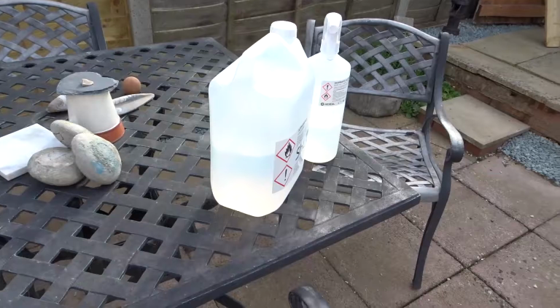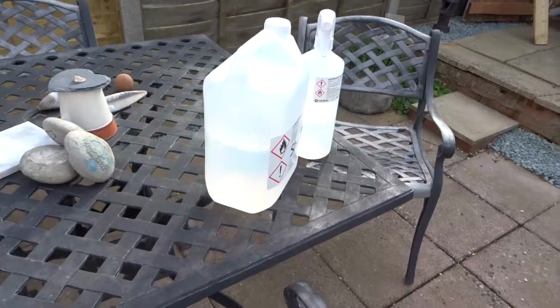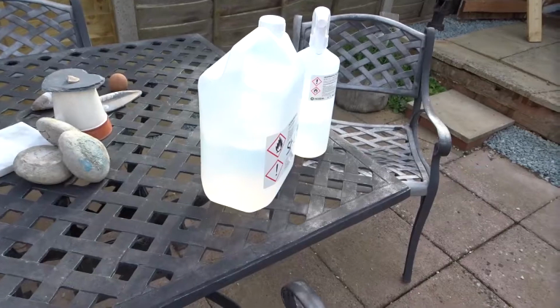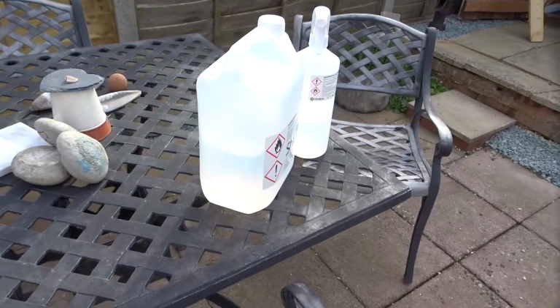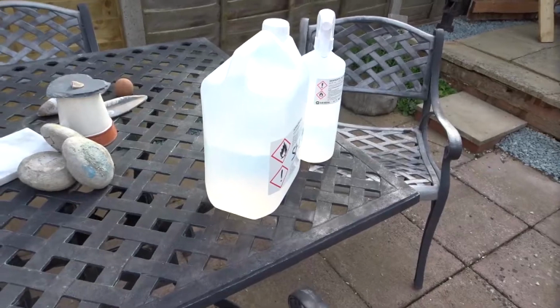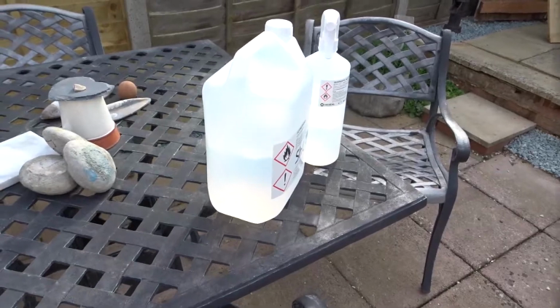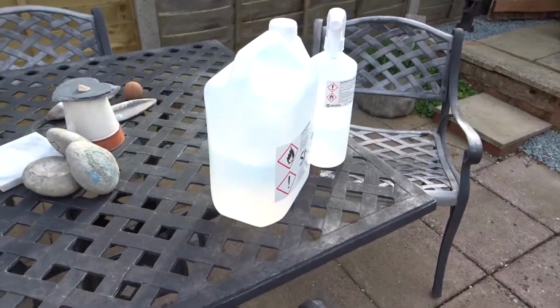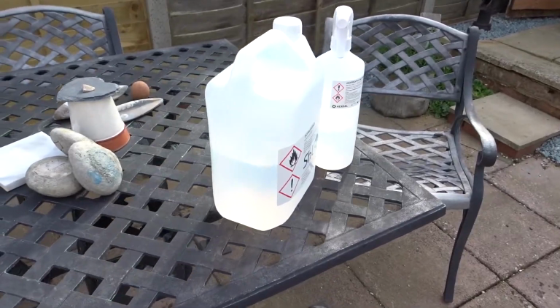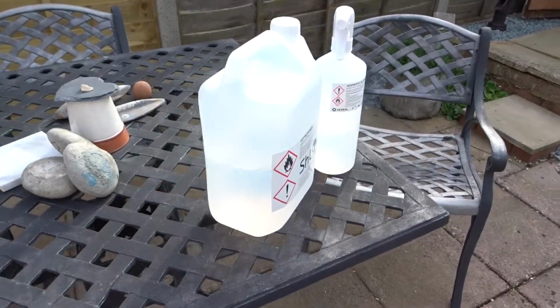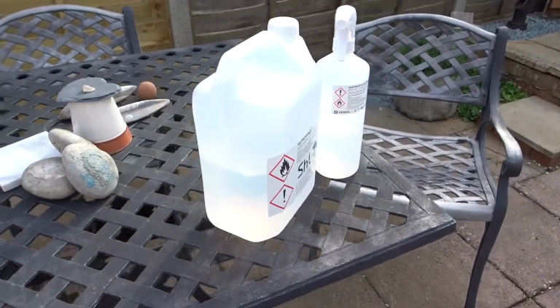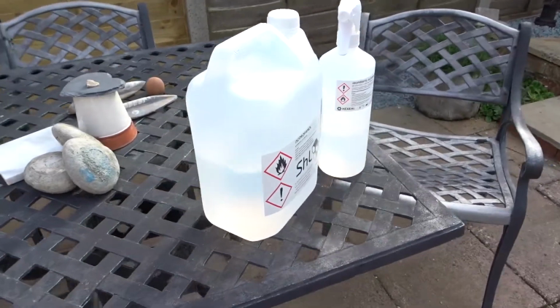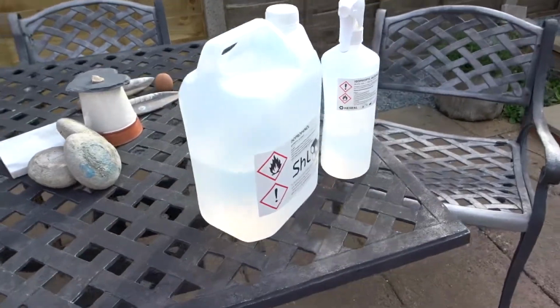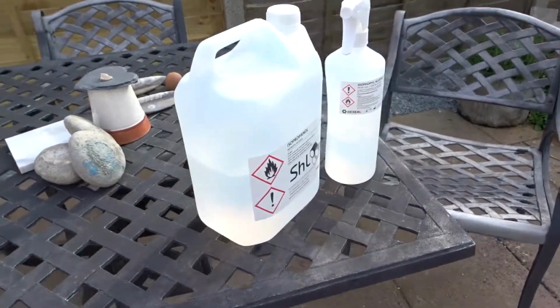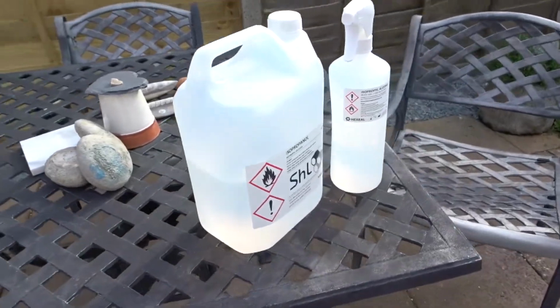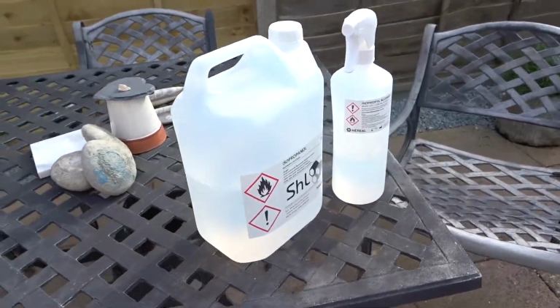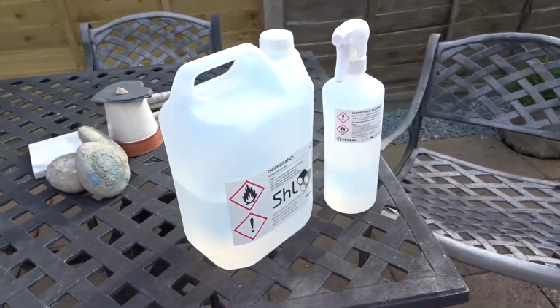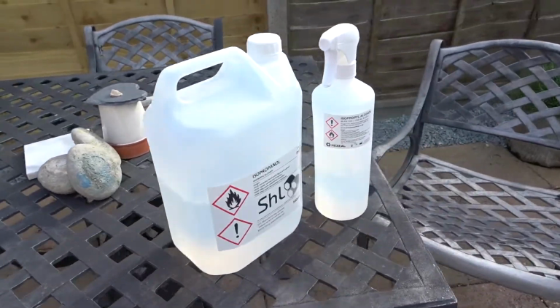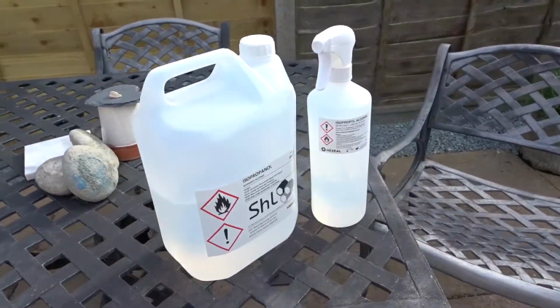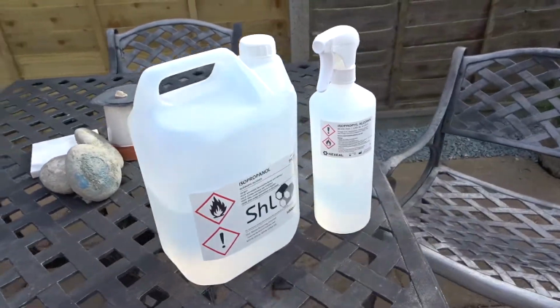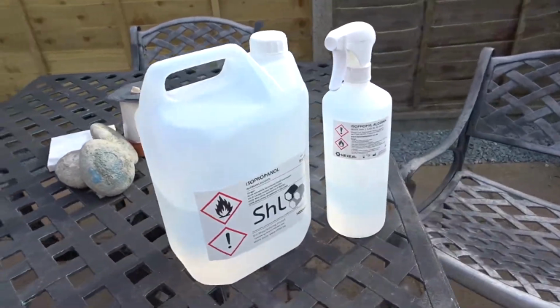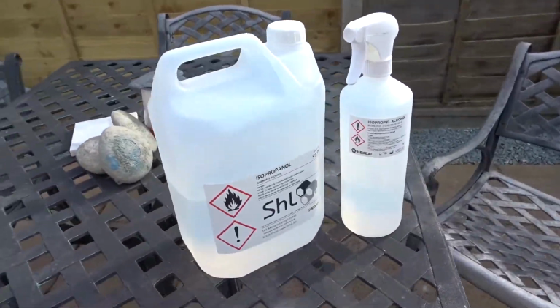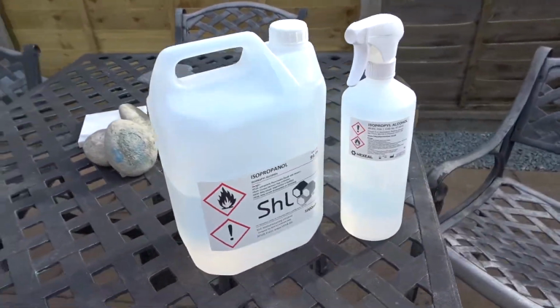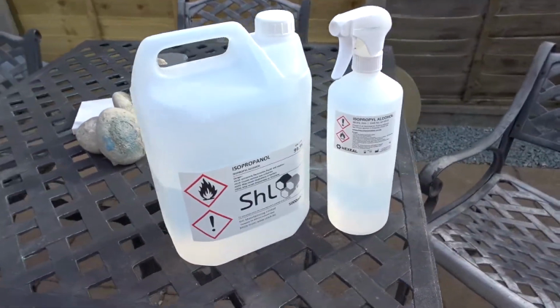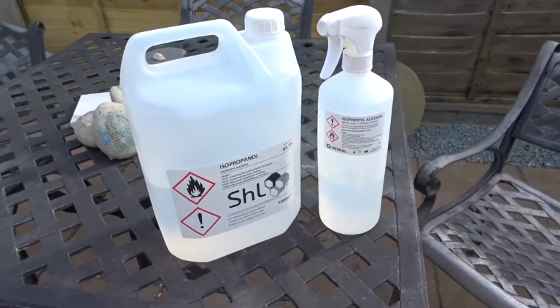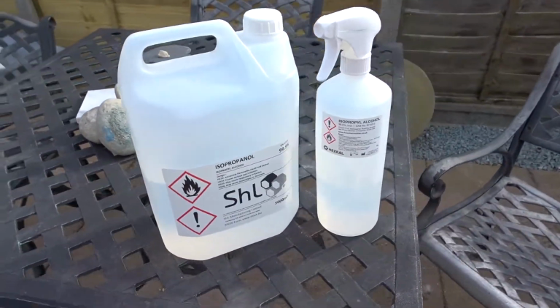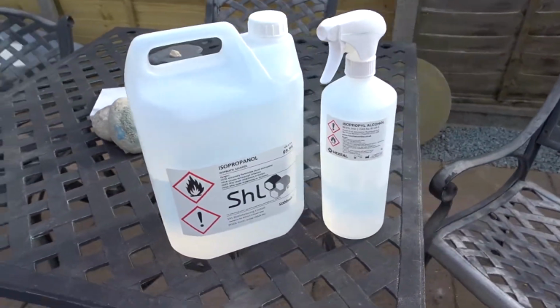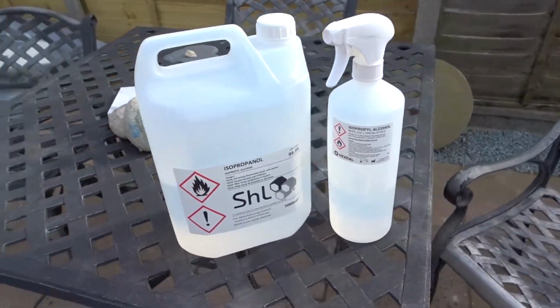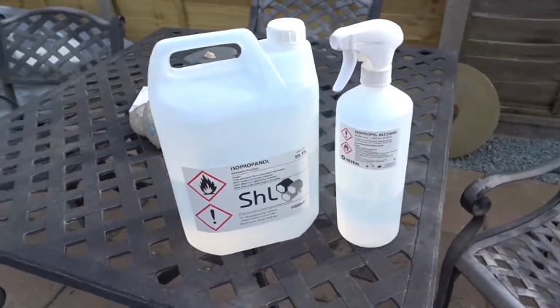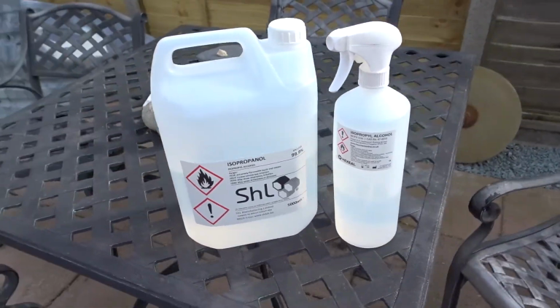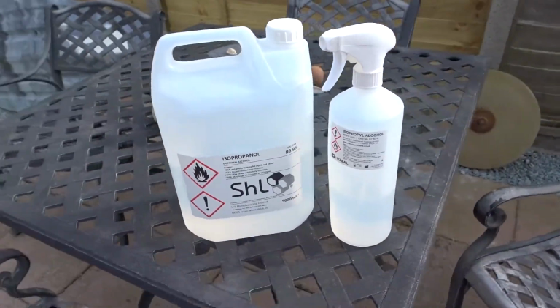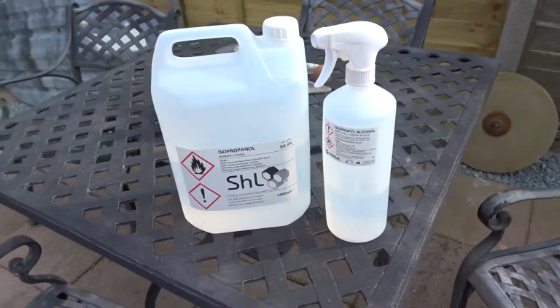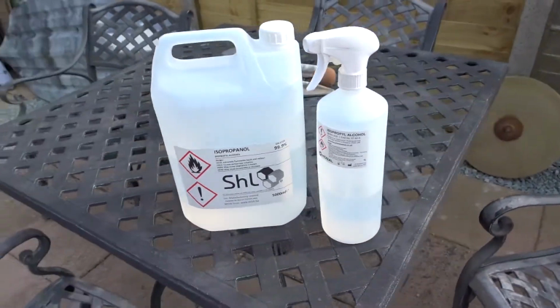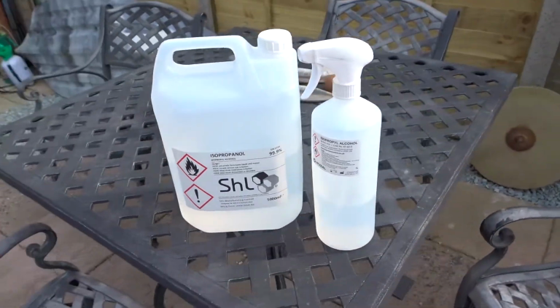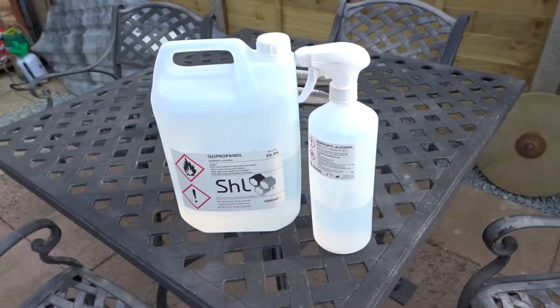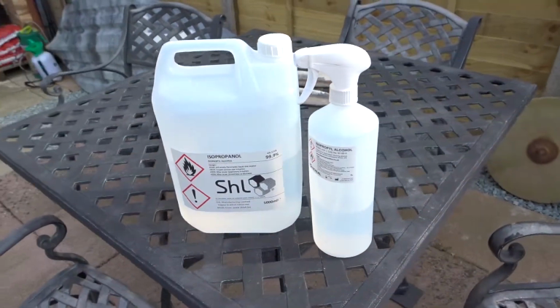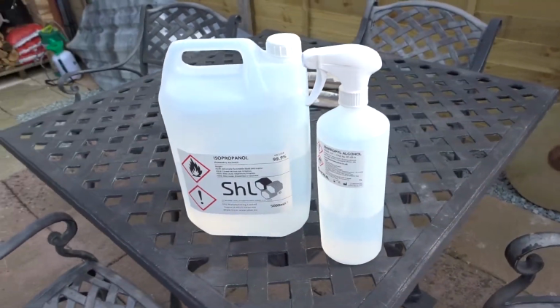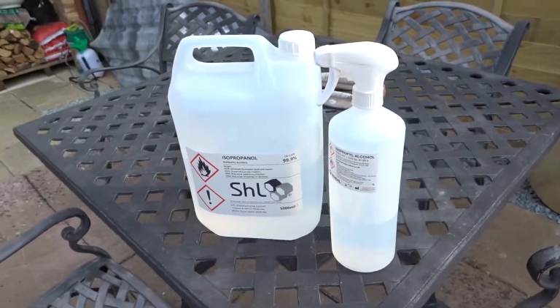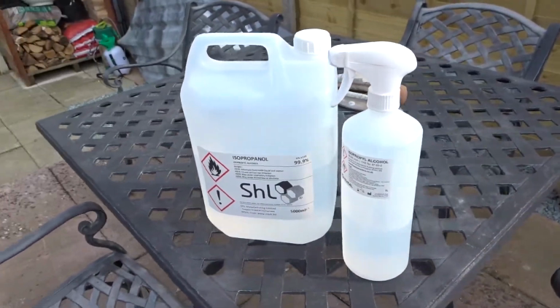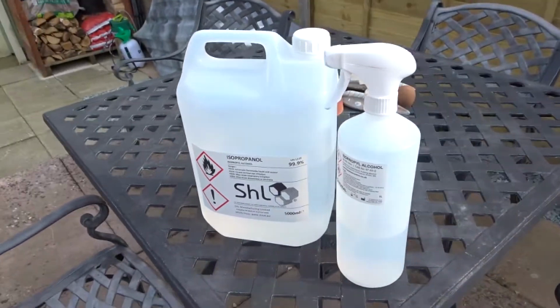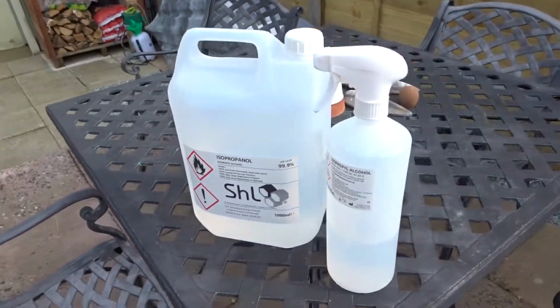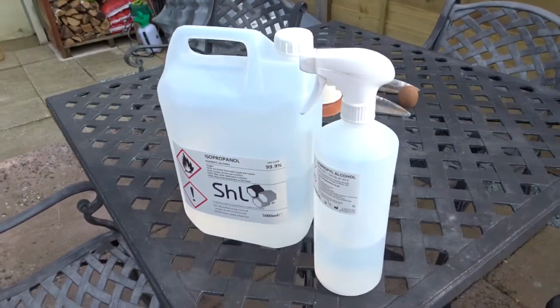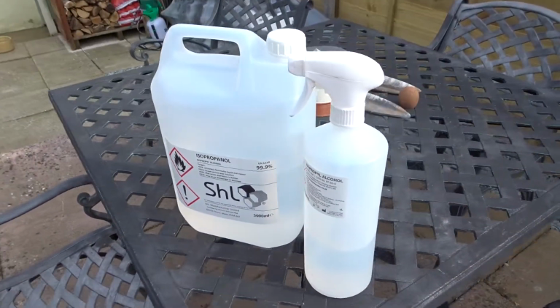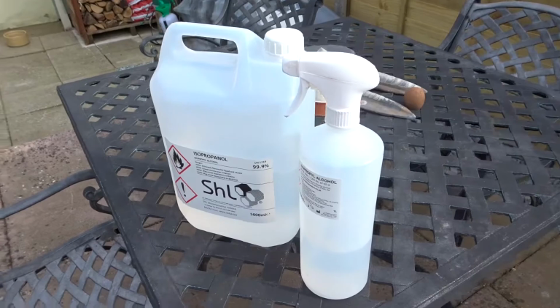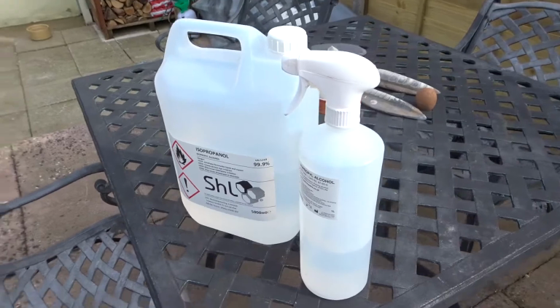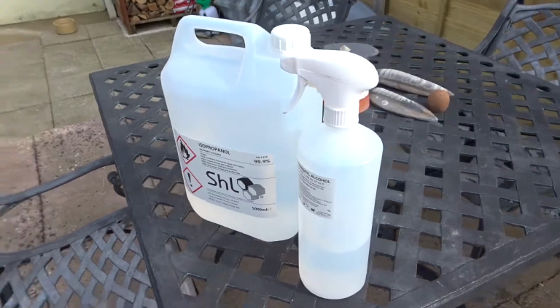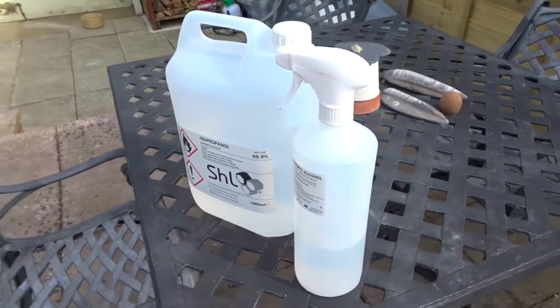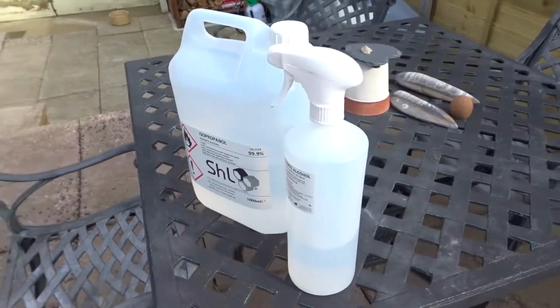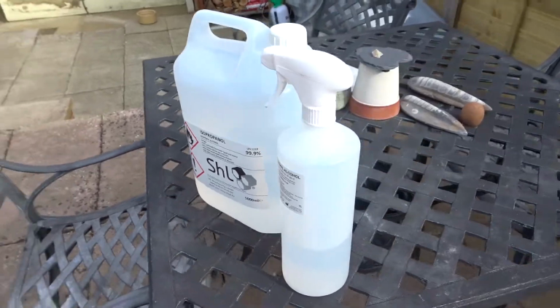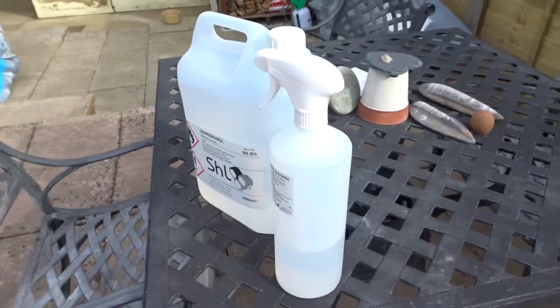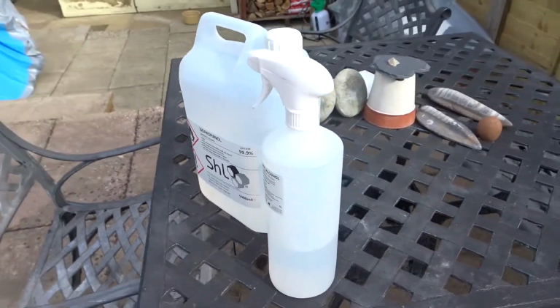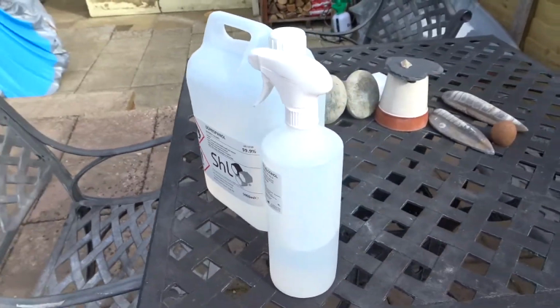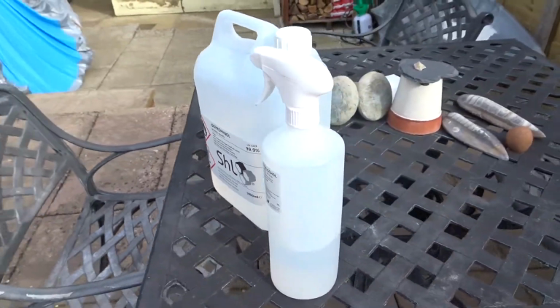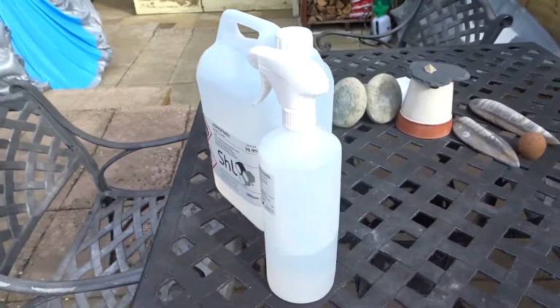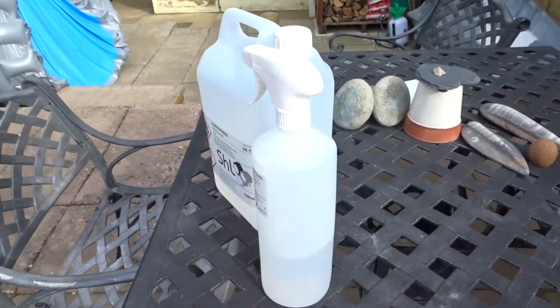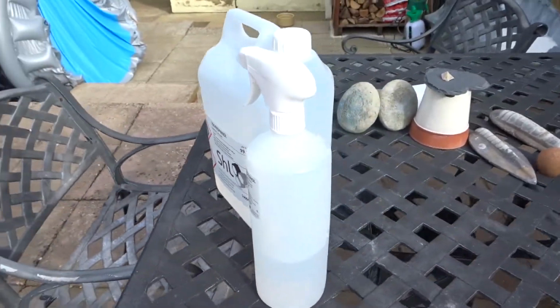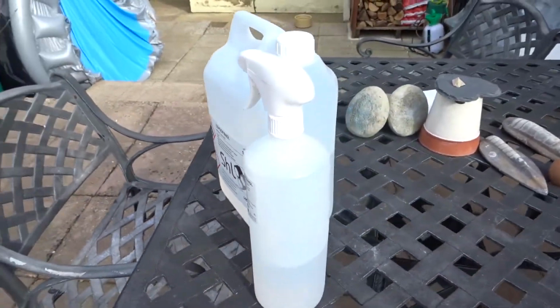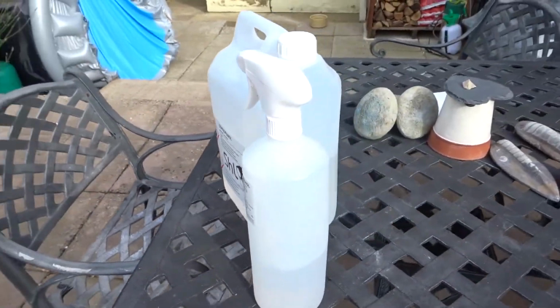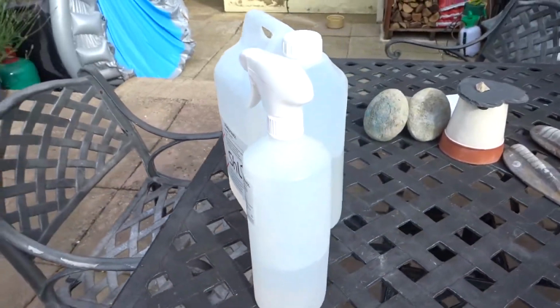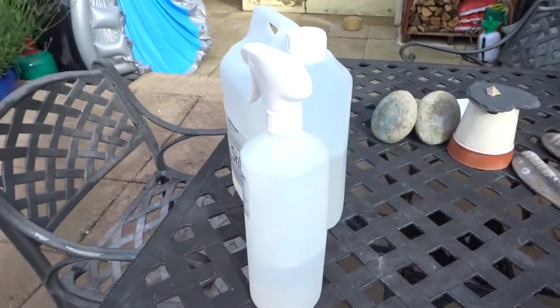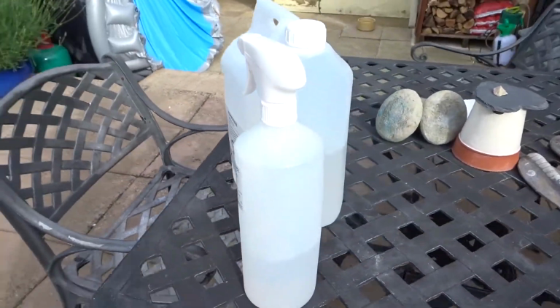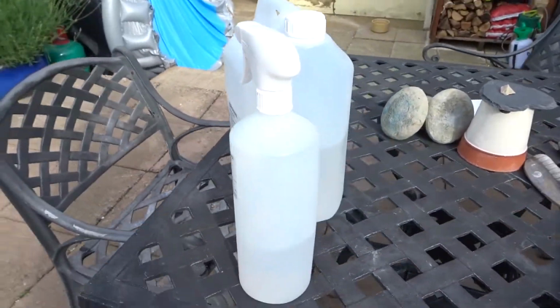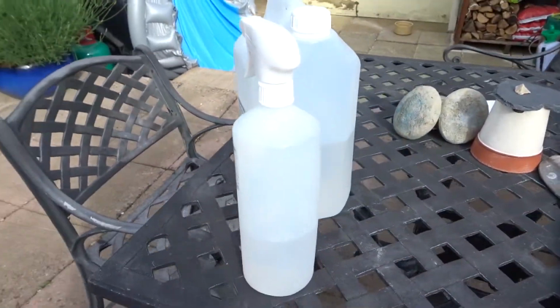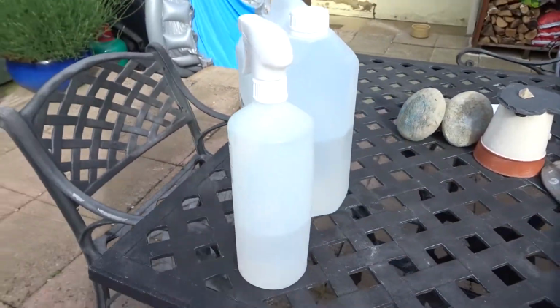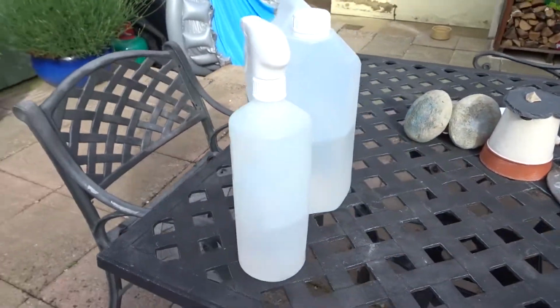Hi. I want to talk to you about isopropyl alcohol. As fantastic as it is, and as useful it is to us as mushroom growers, it has one major drawback.